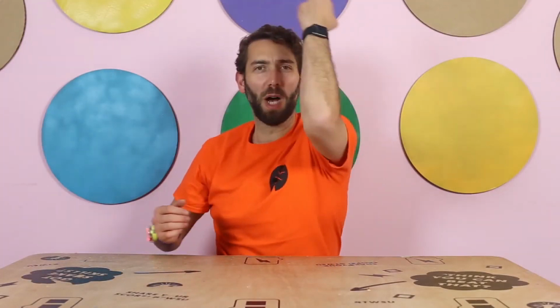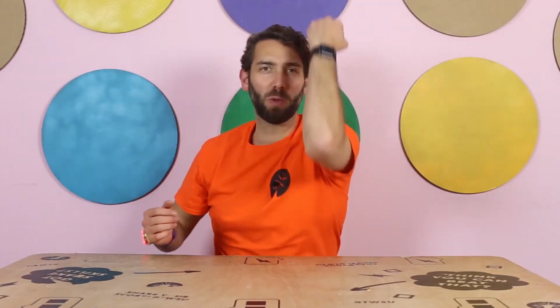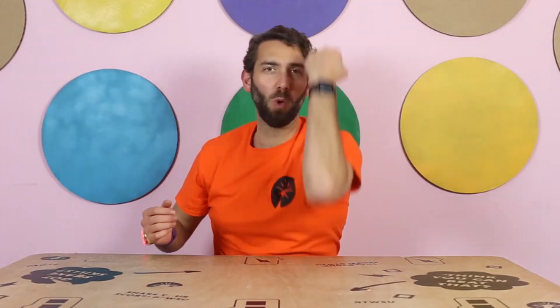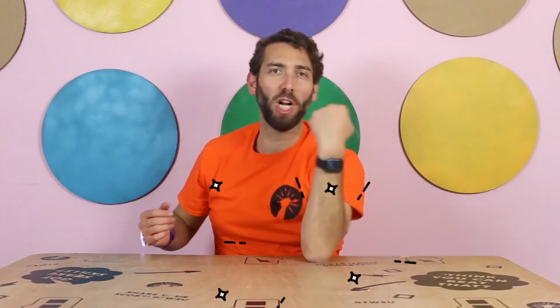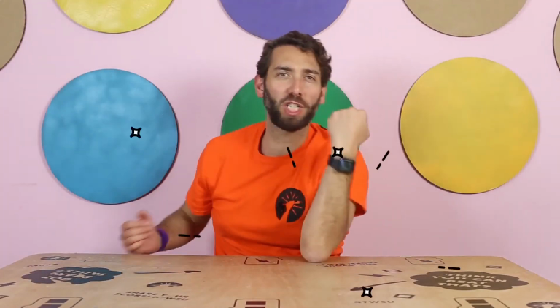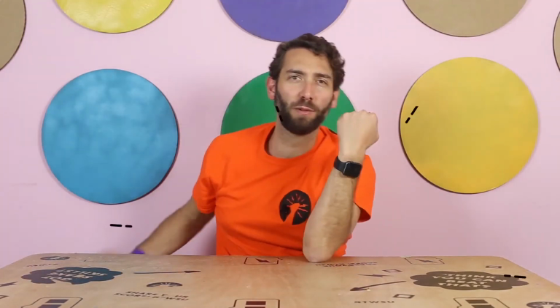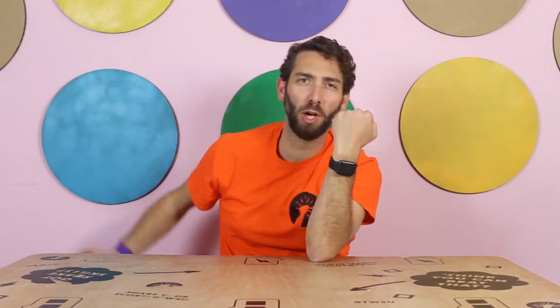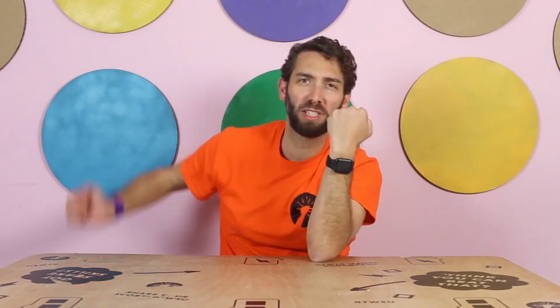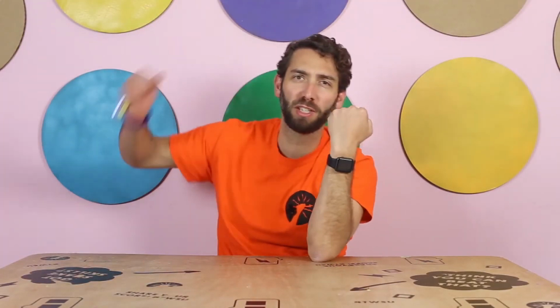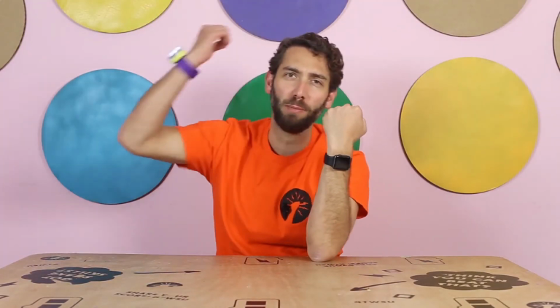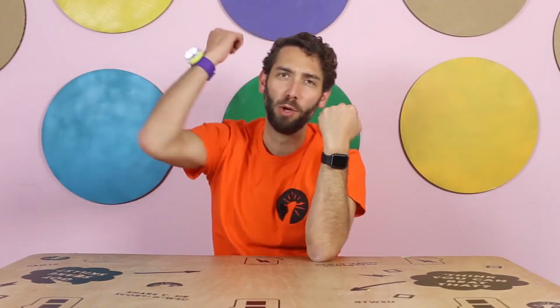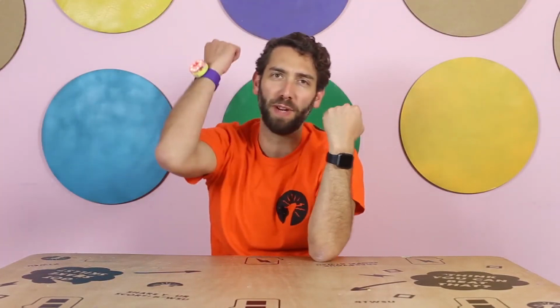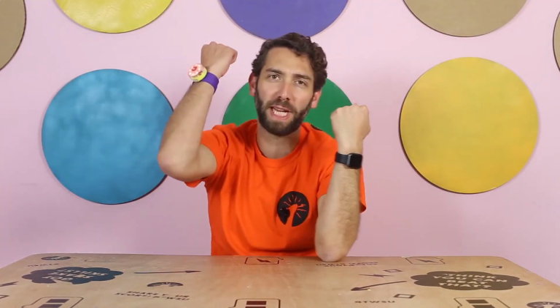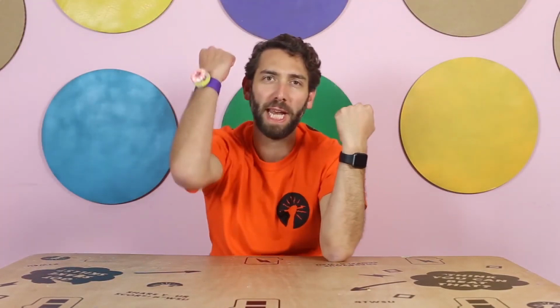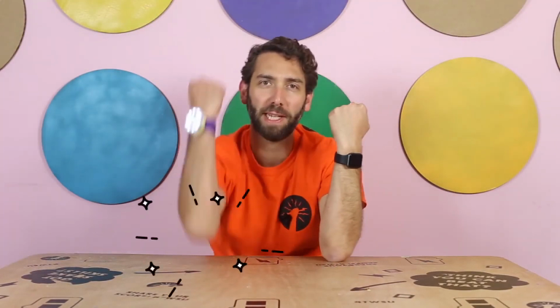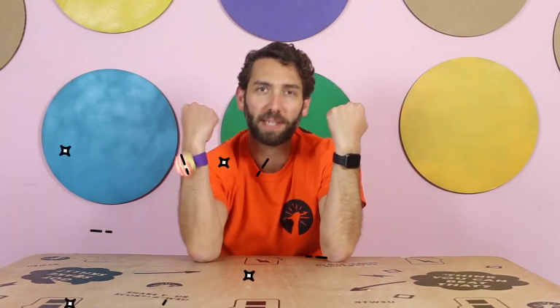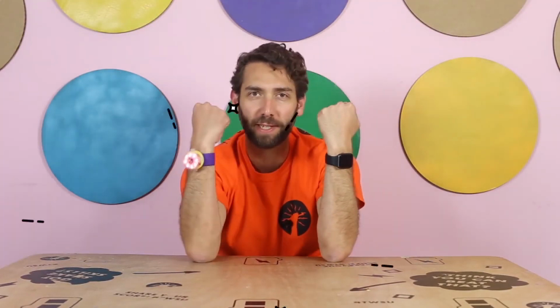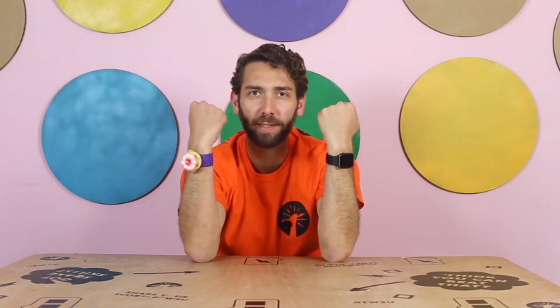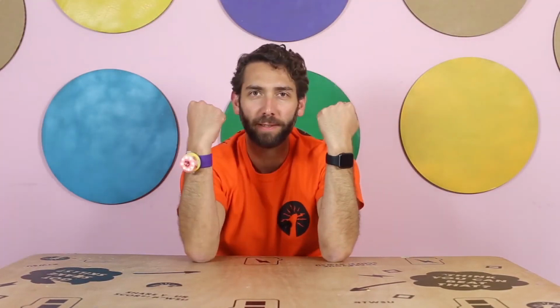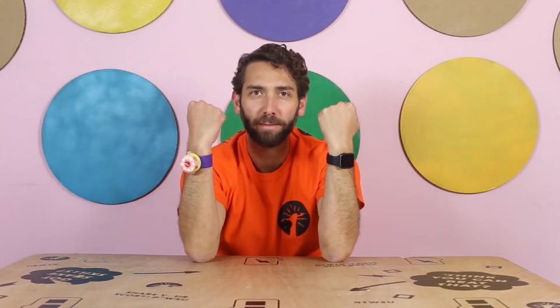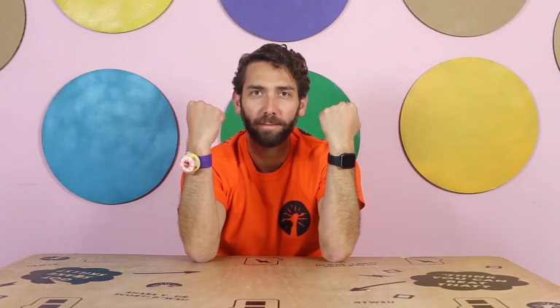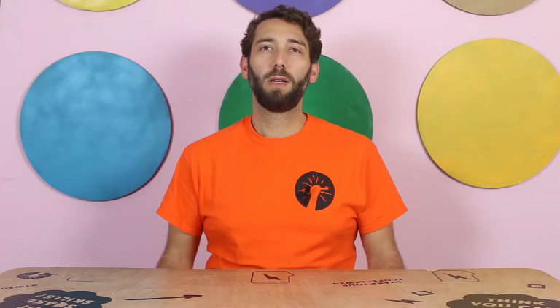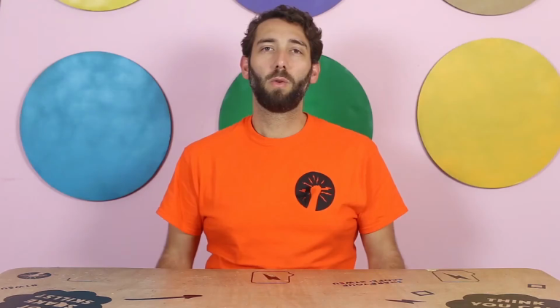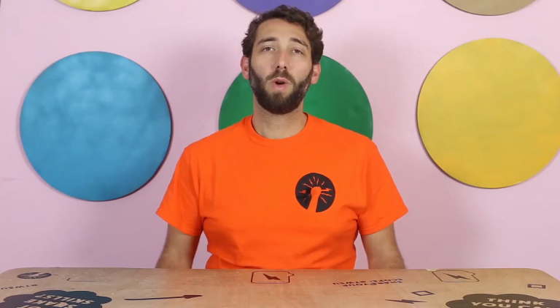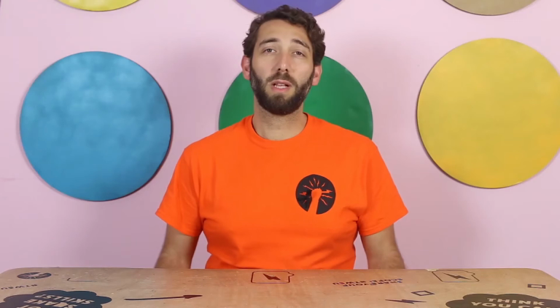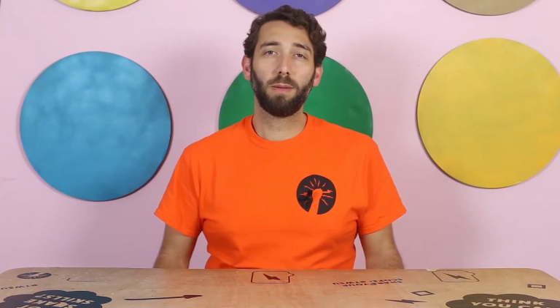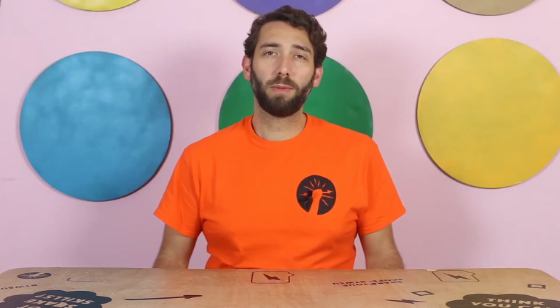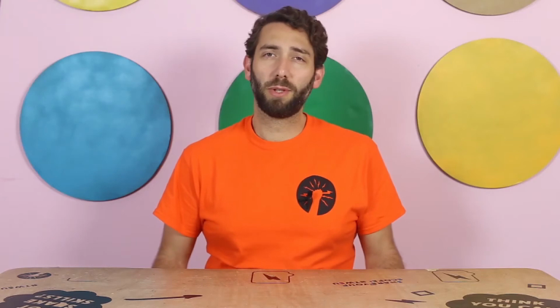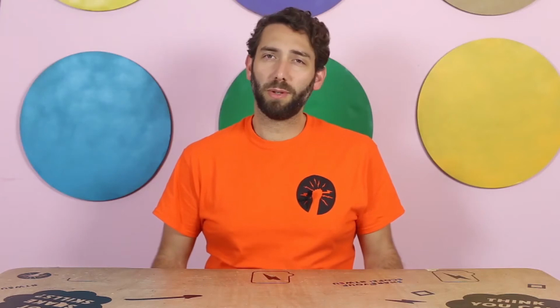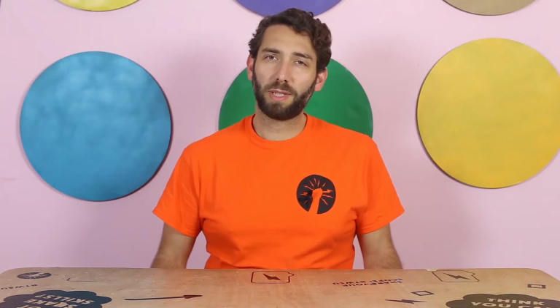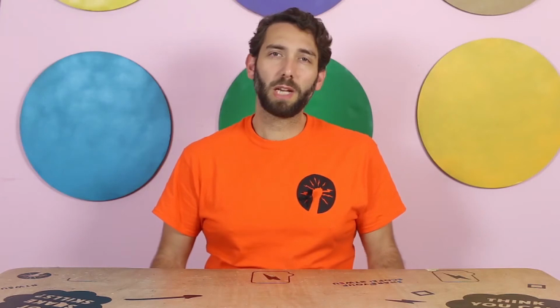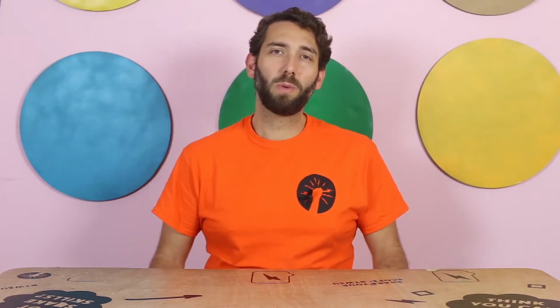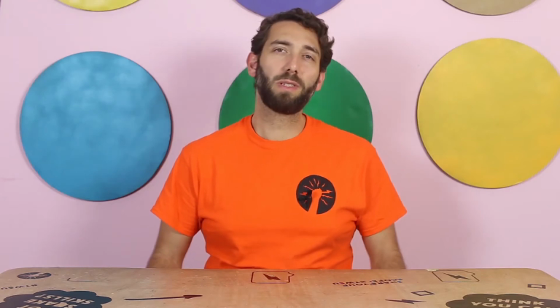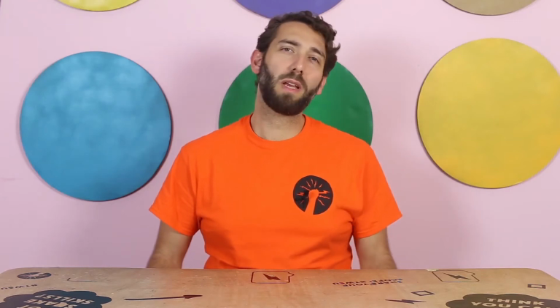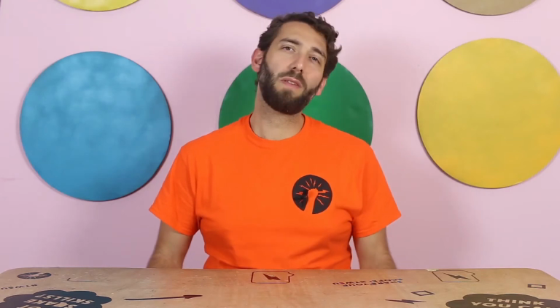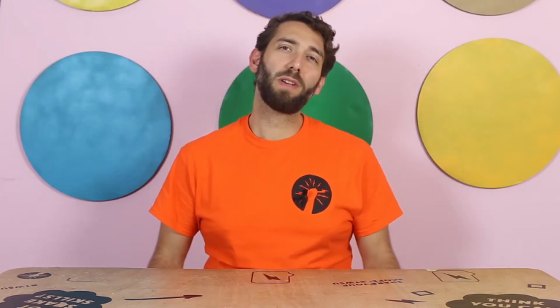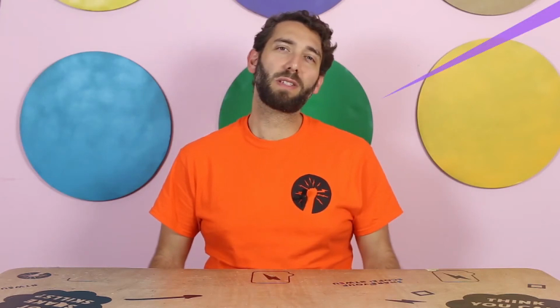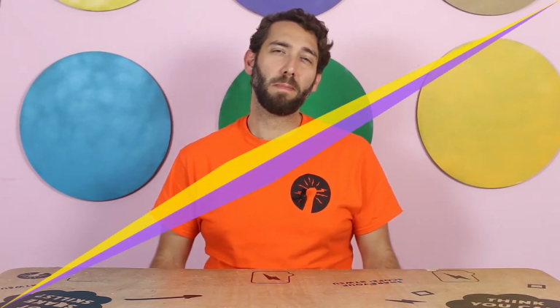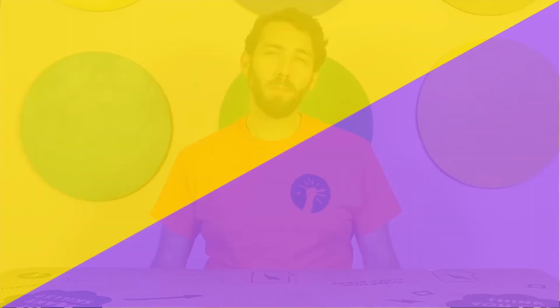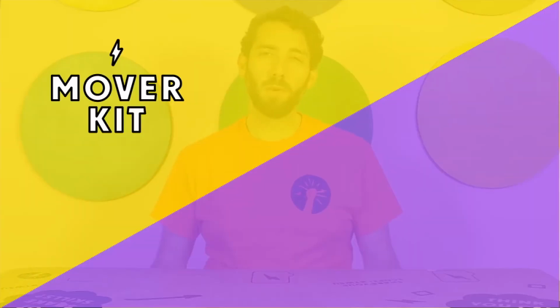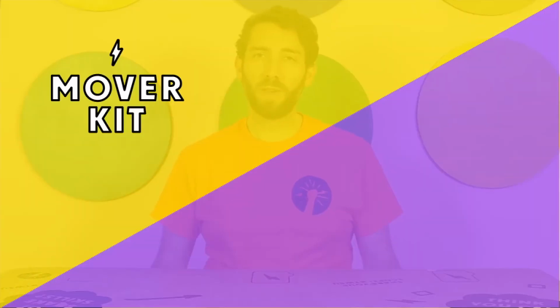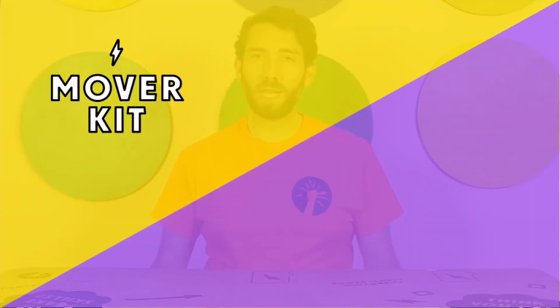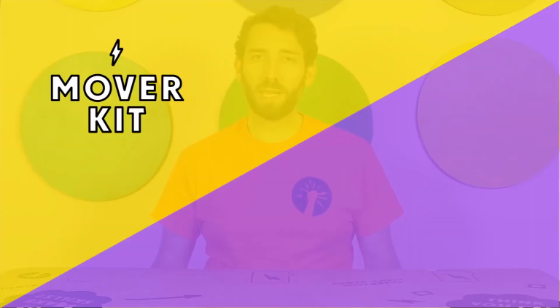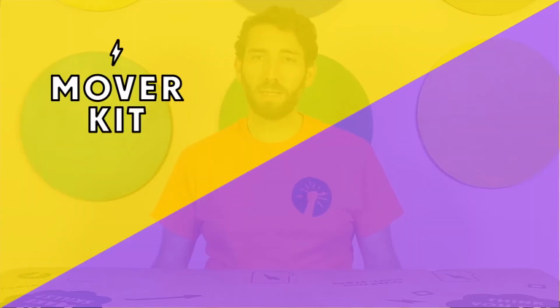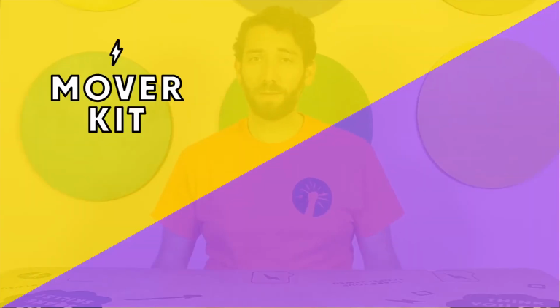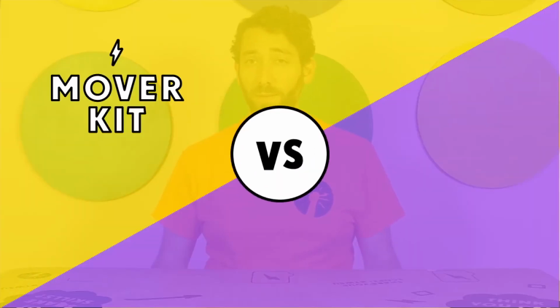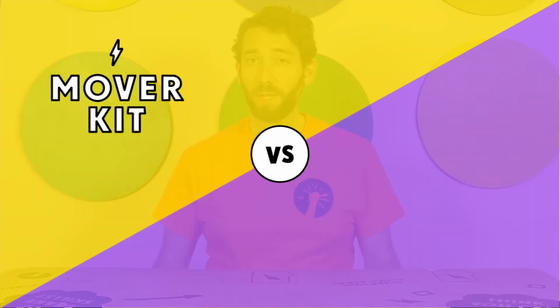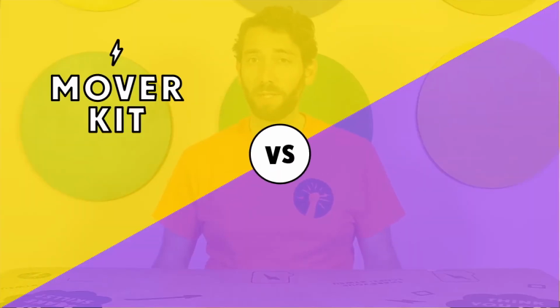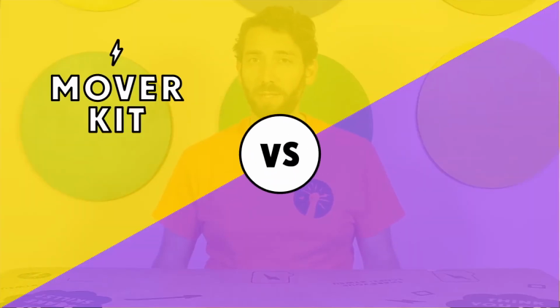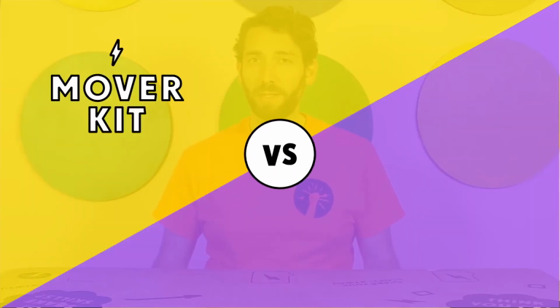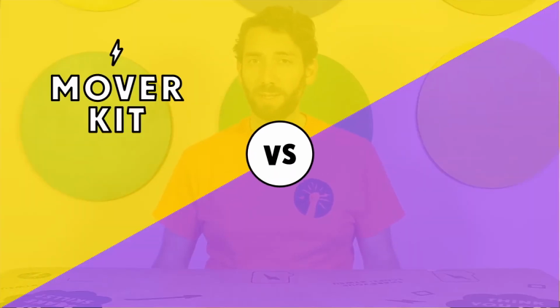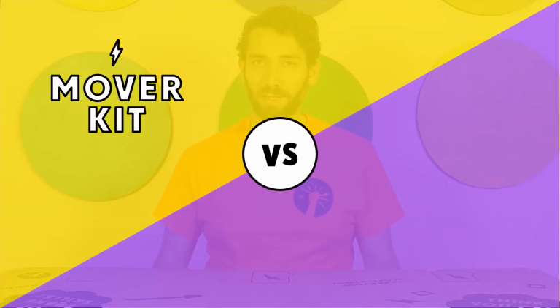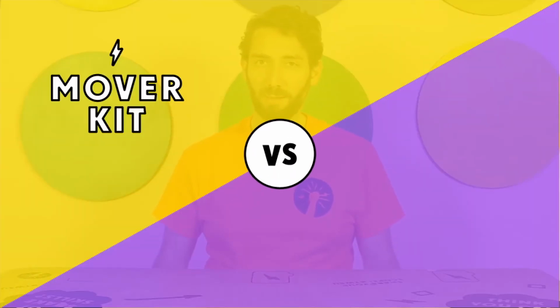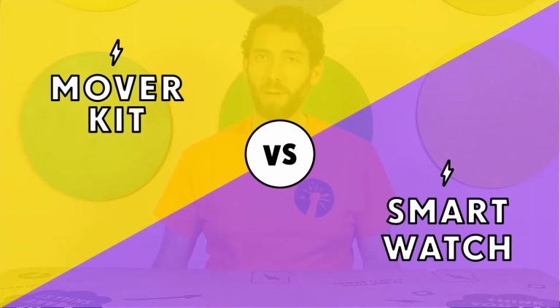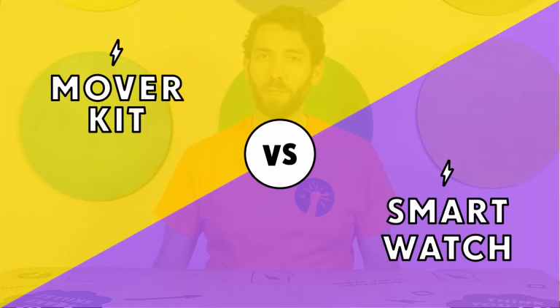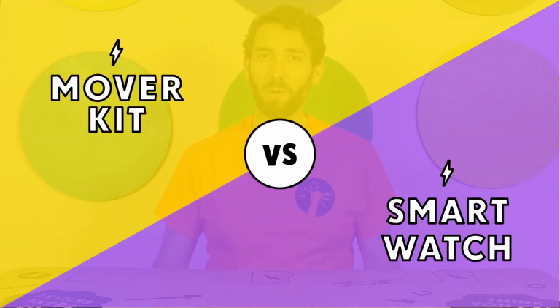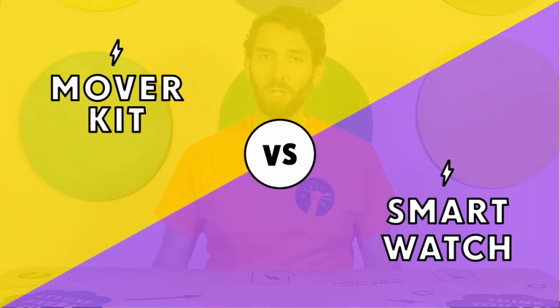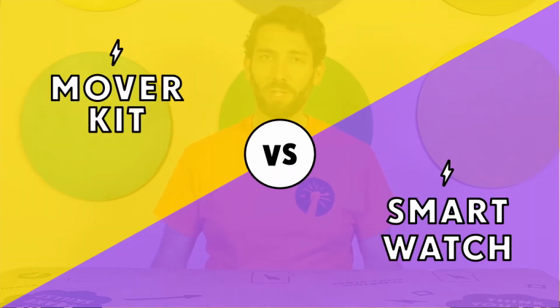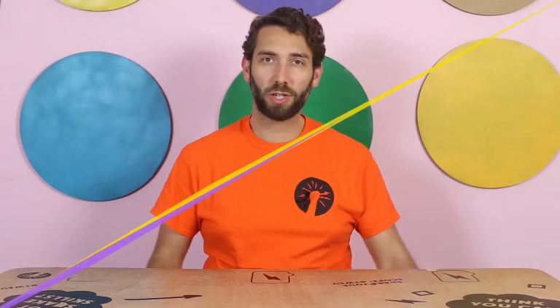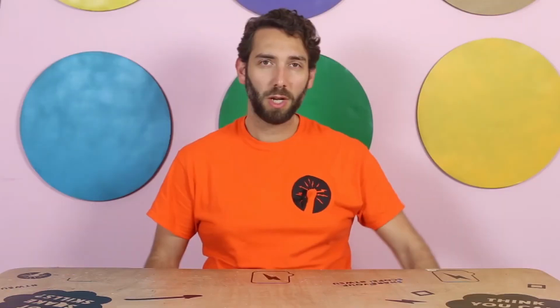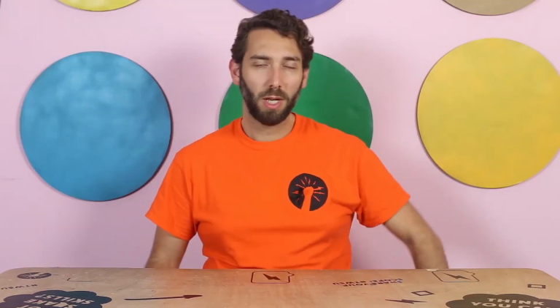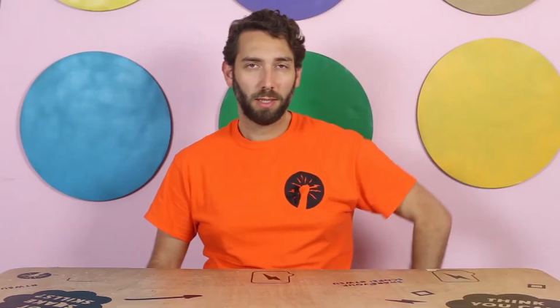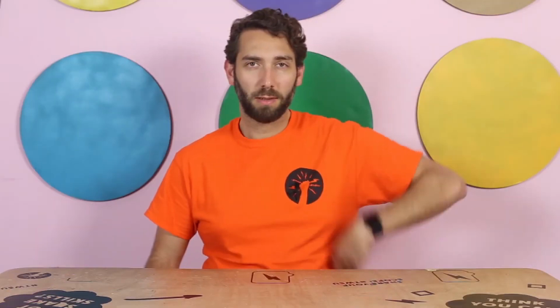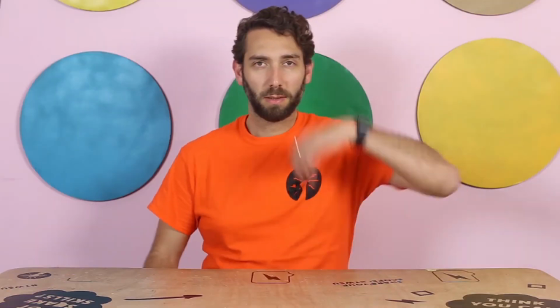Smartwatch vs. Mover Kit. Welcome to Tech Will Save Us: Mover Kit vs. Smartwatch.